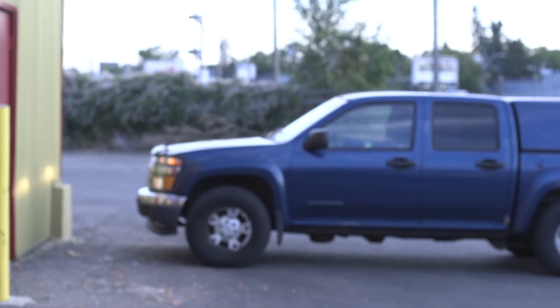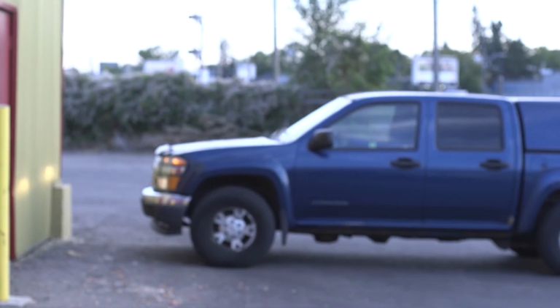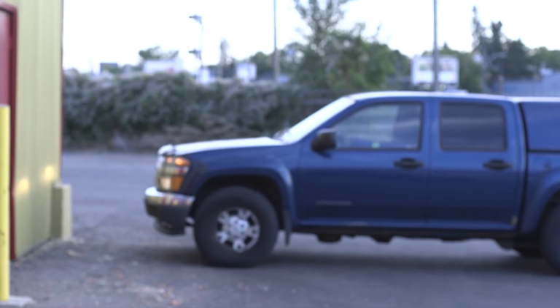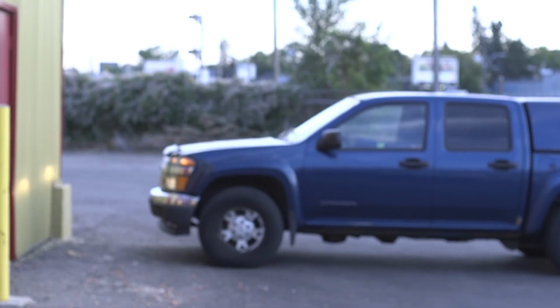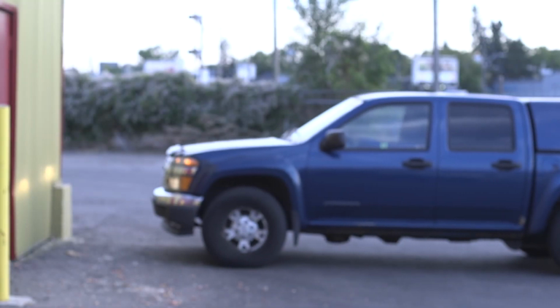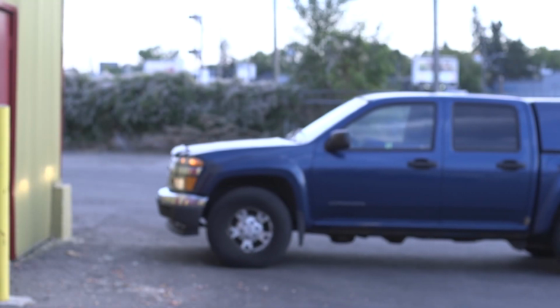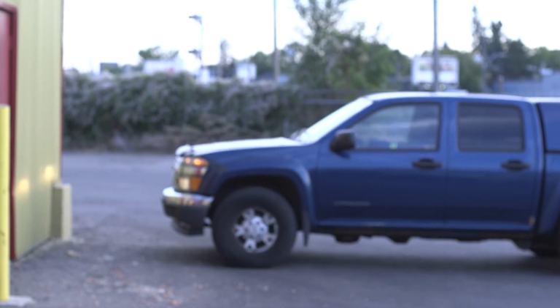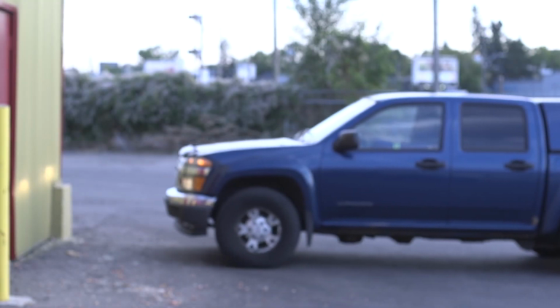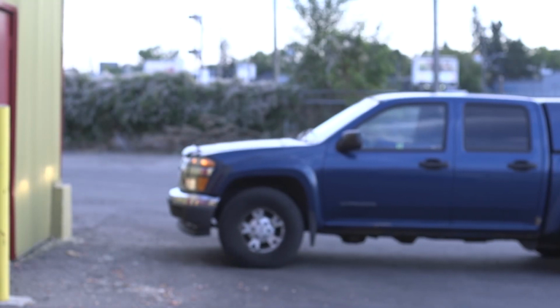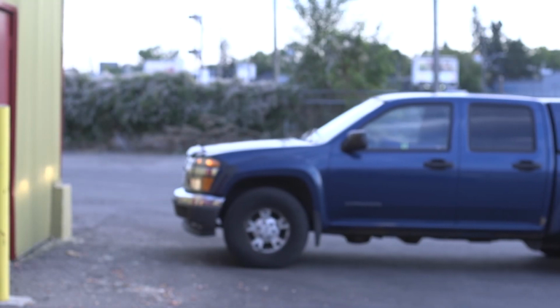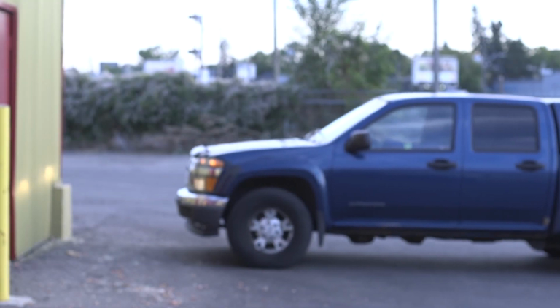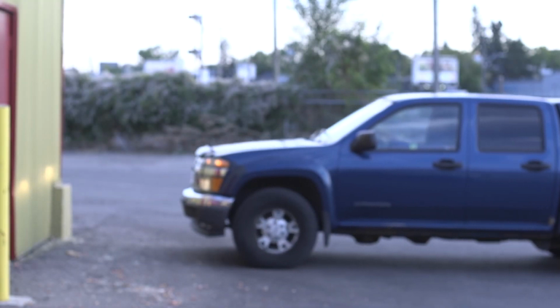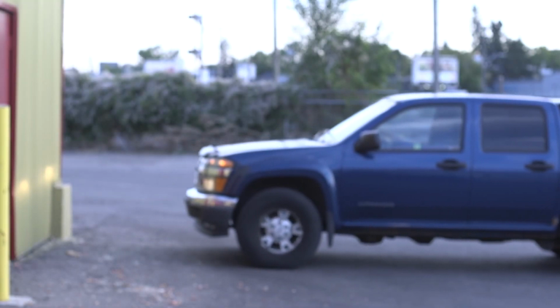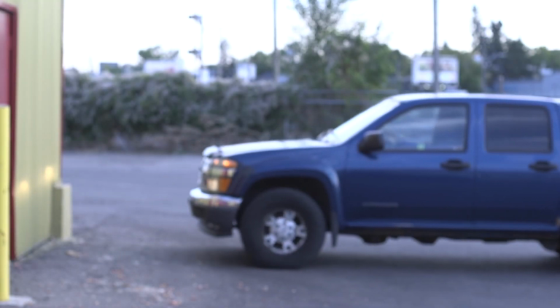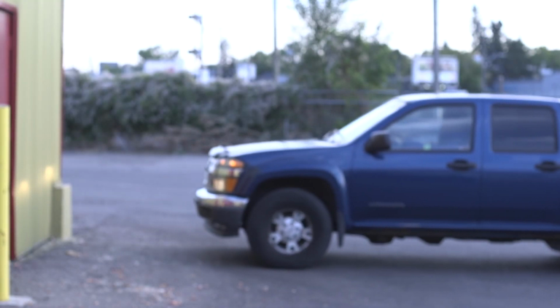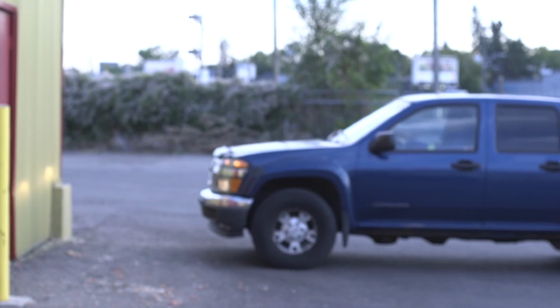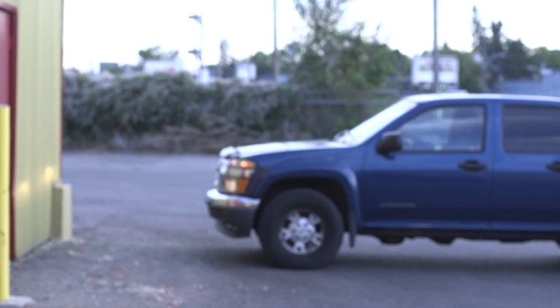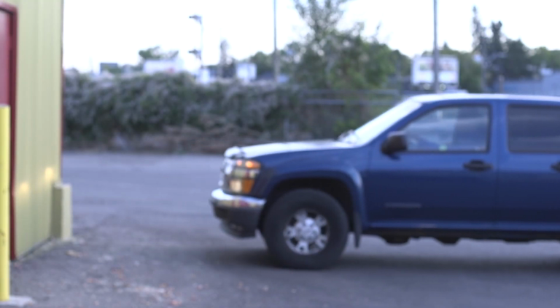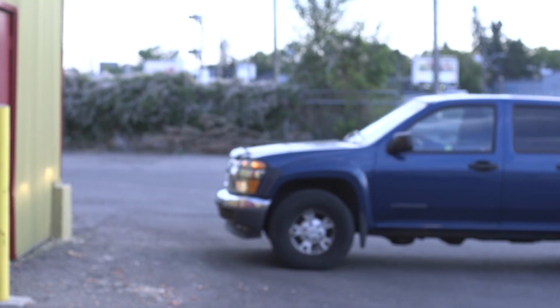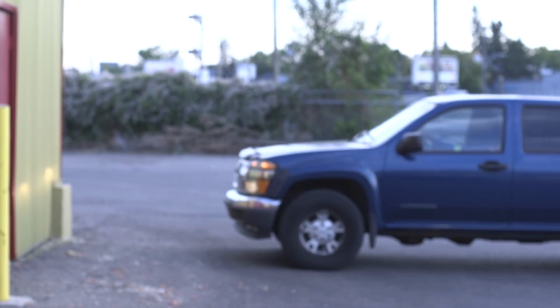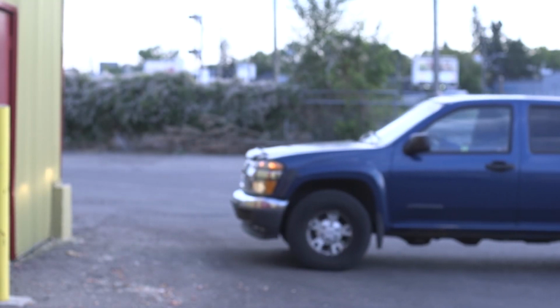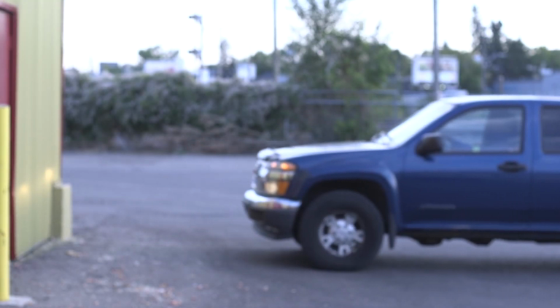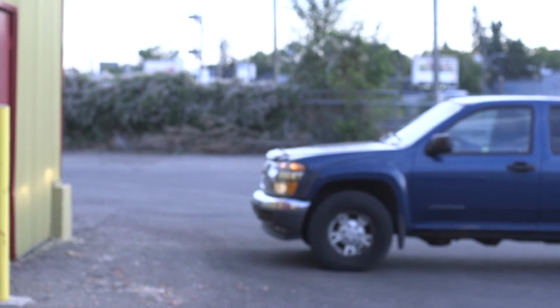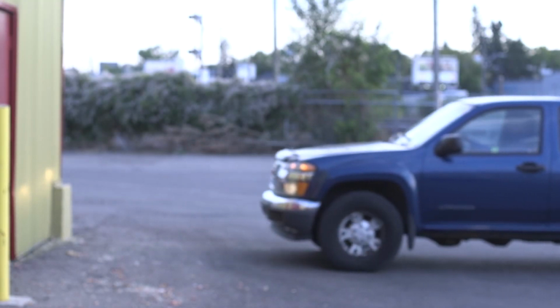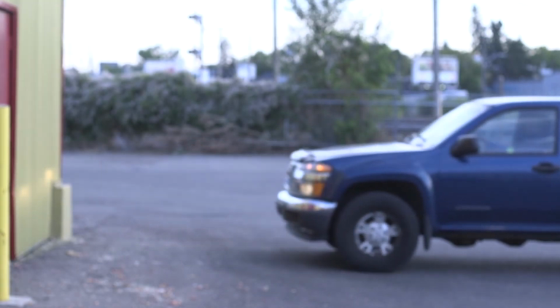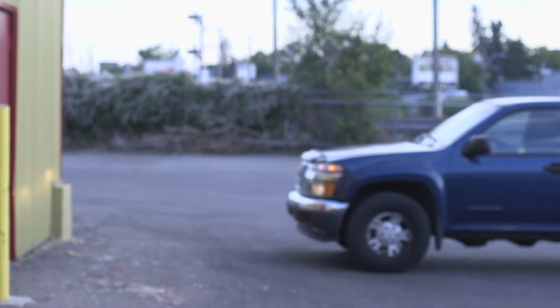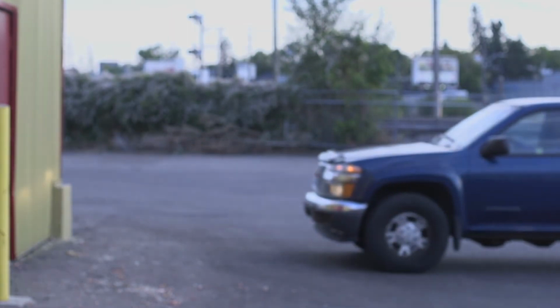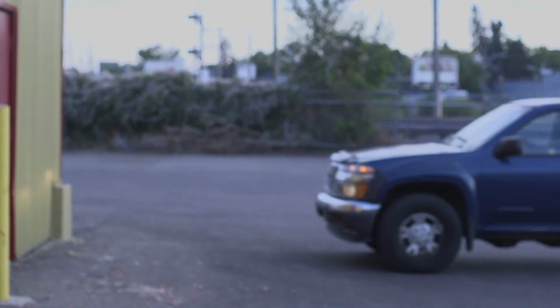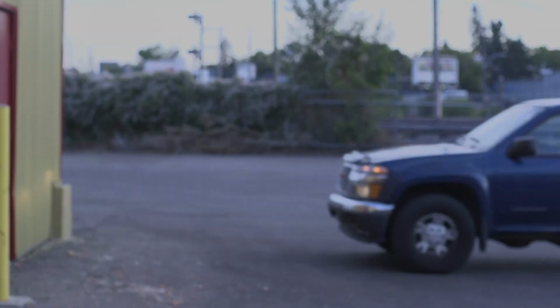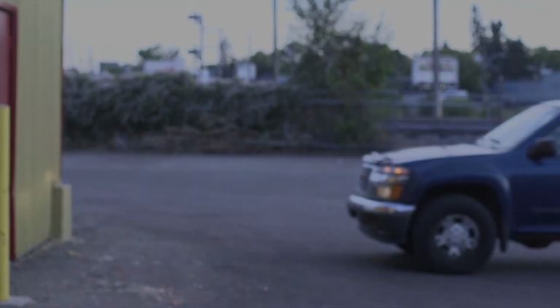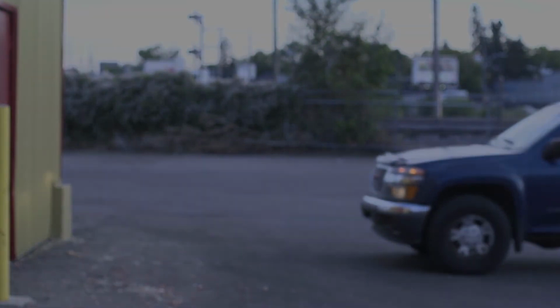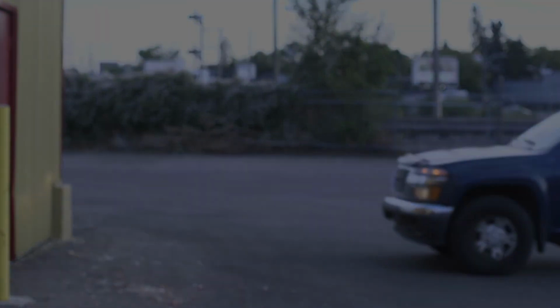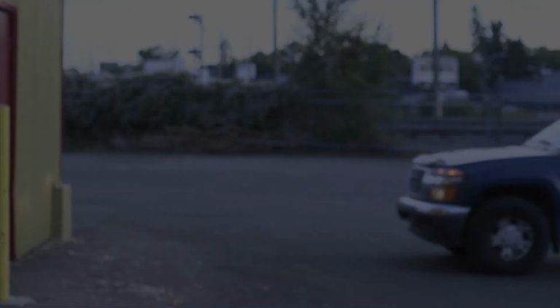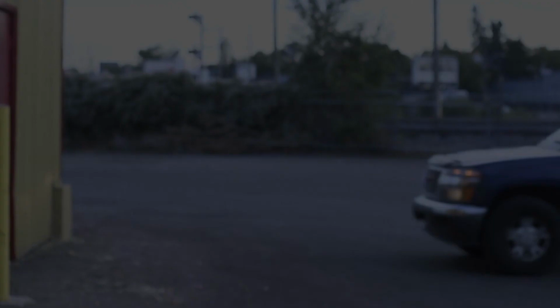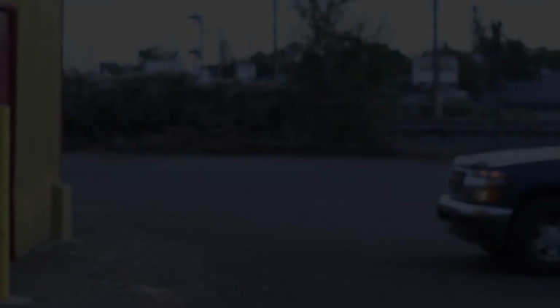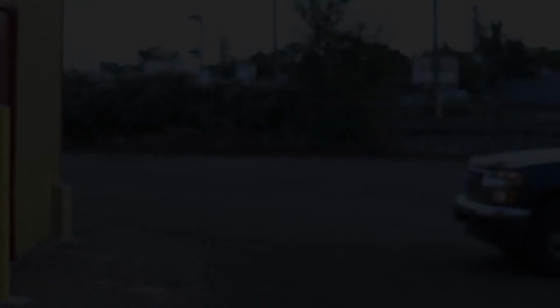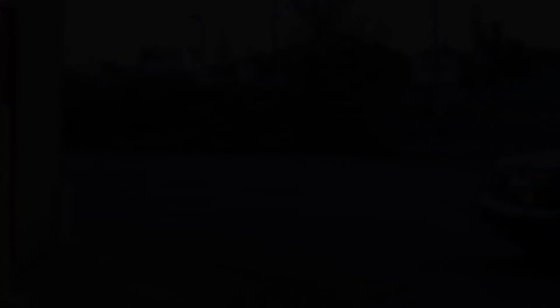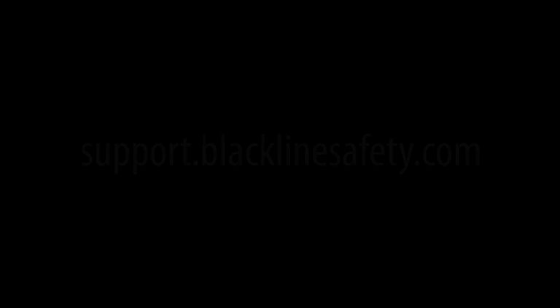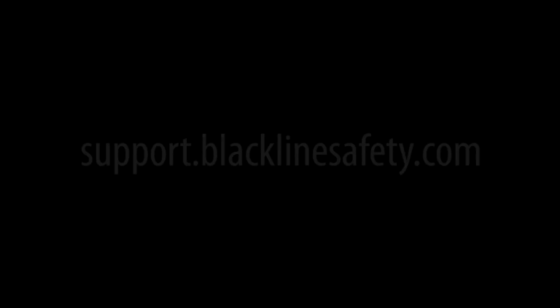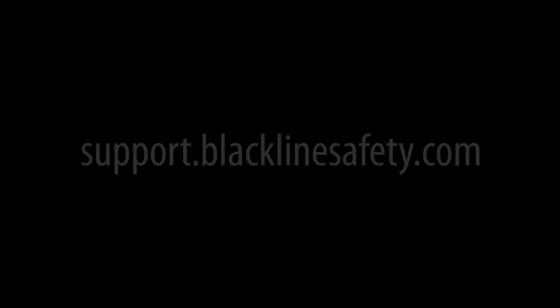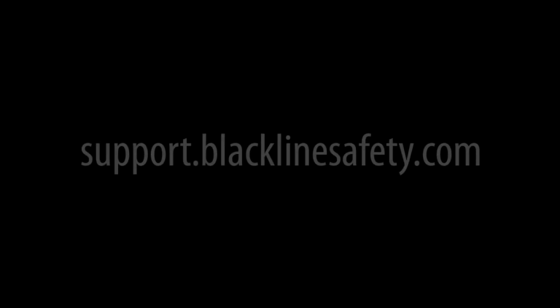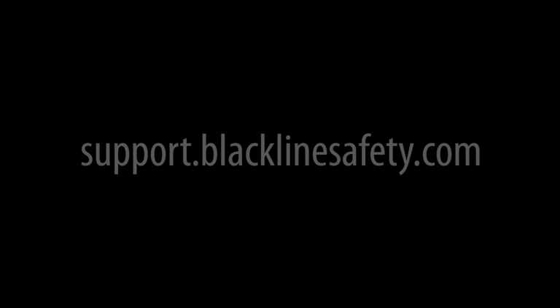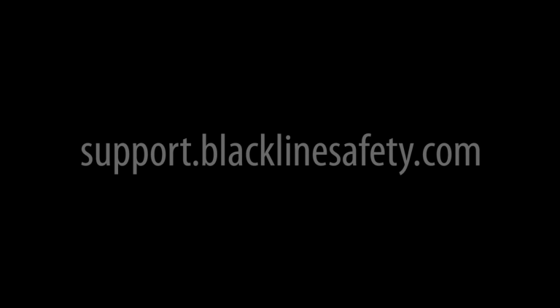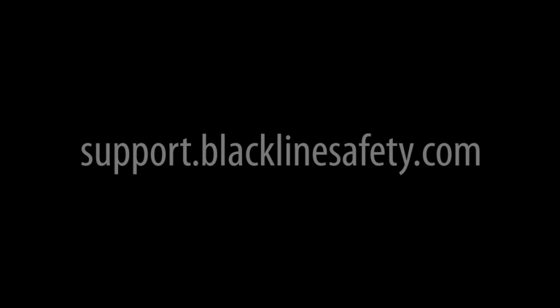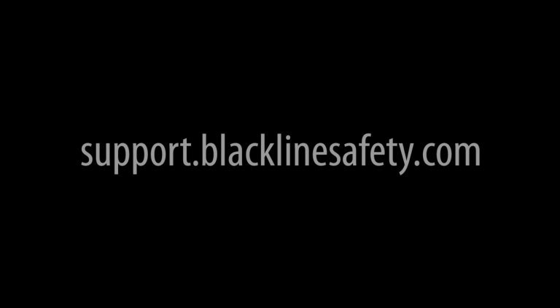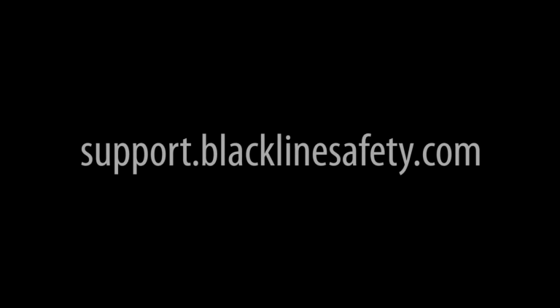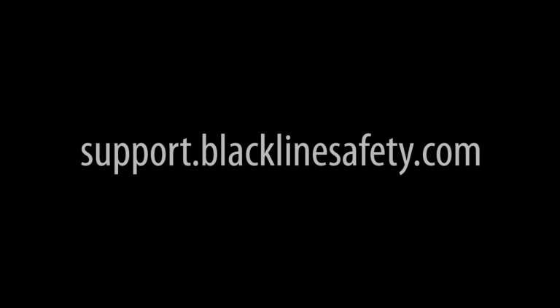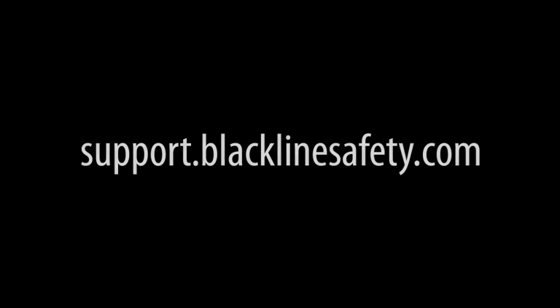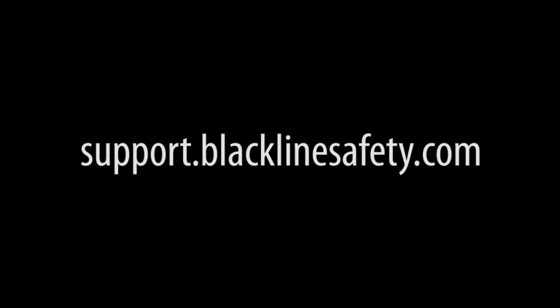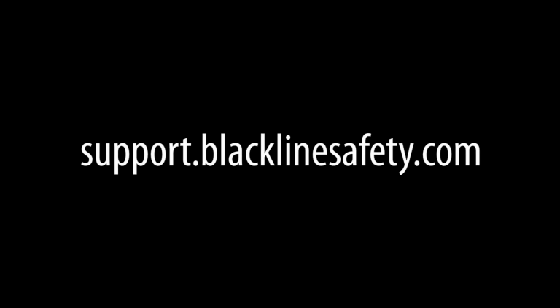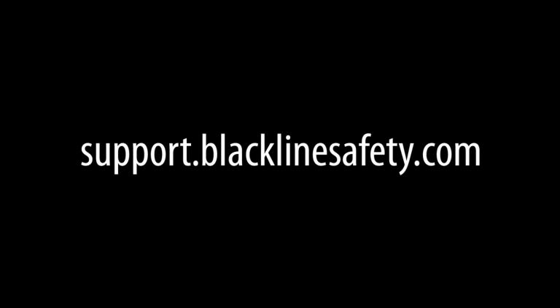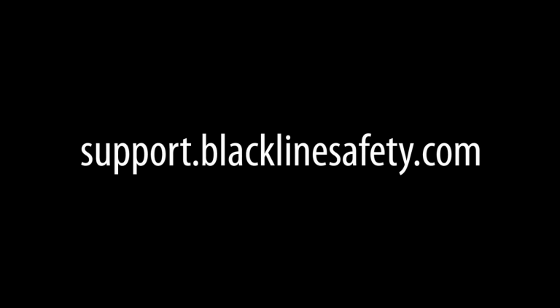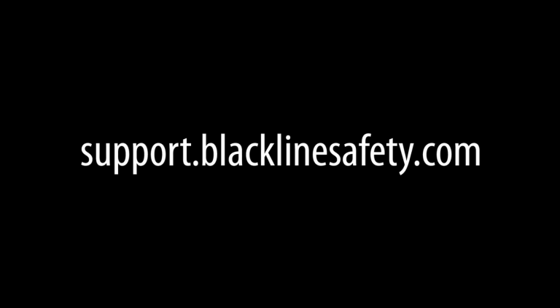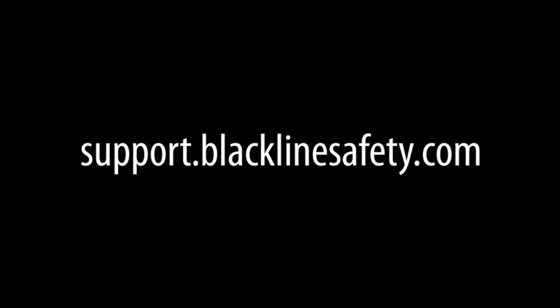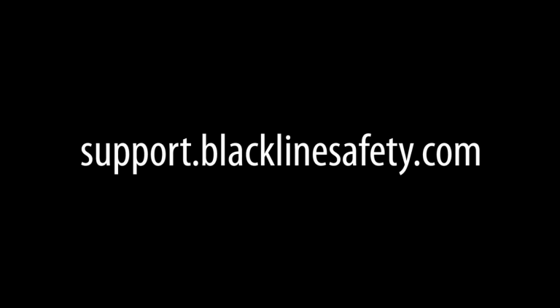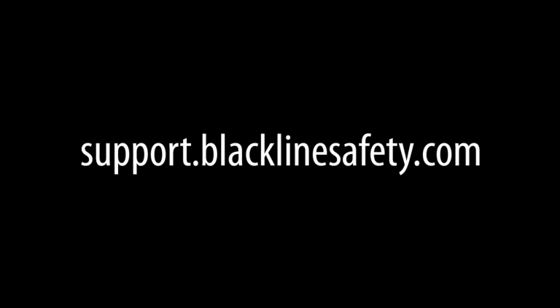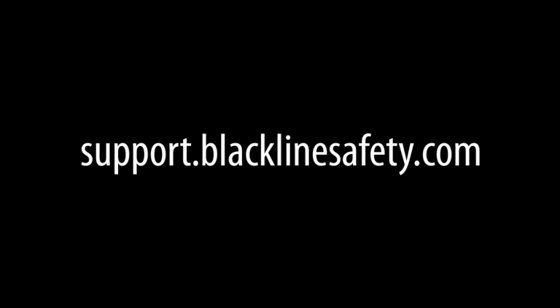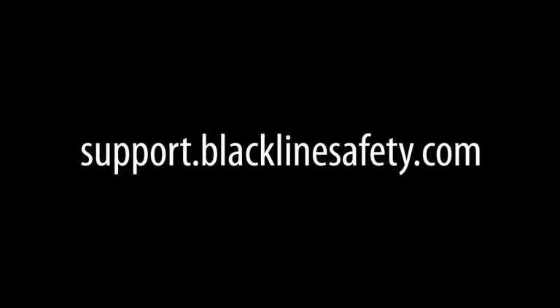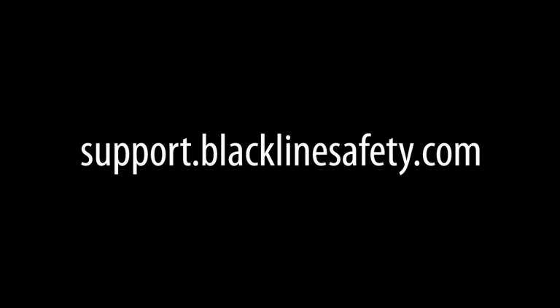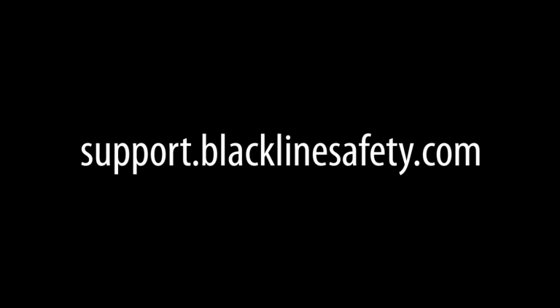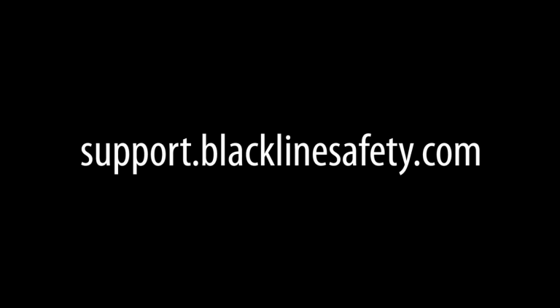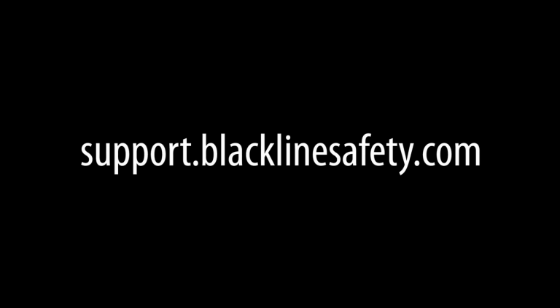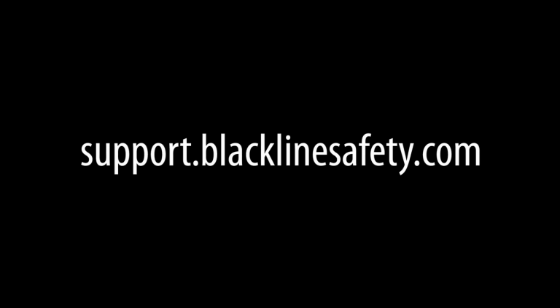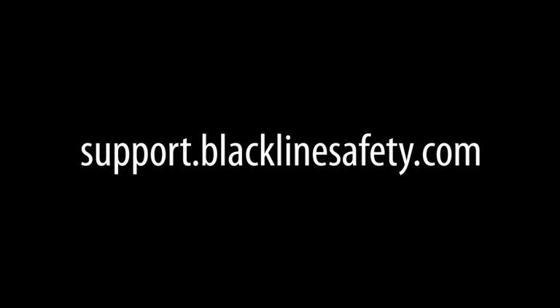Thank you for watching this G7 training video. For technical support, please visit the Blackline Safety Support Centre.